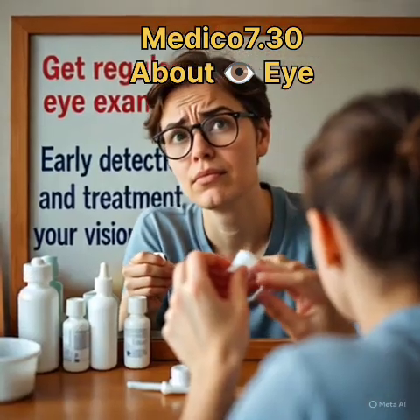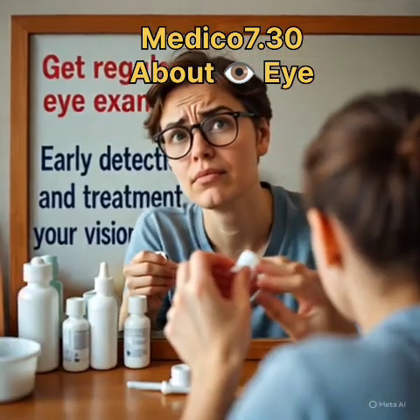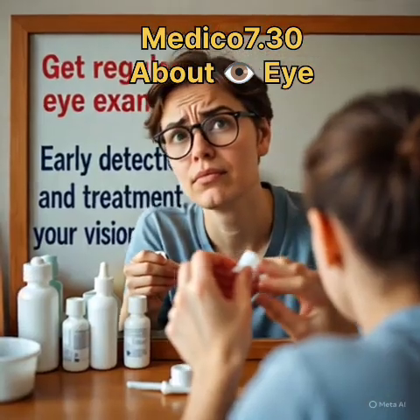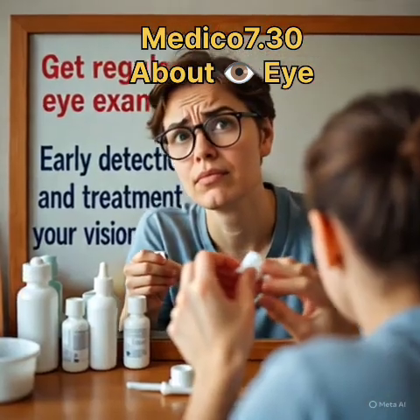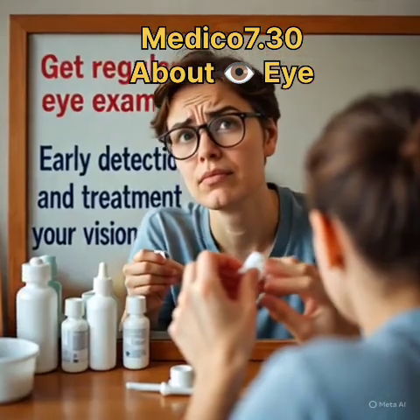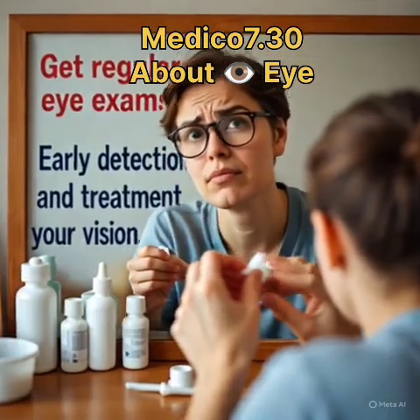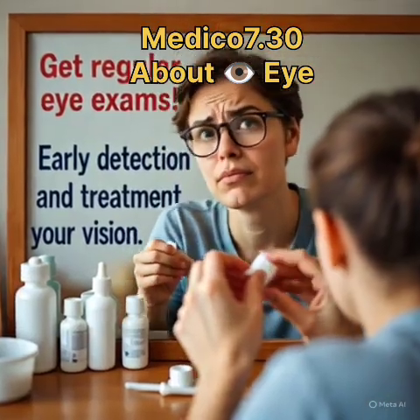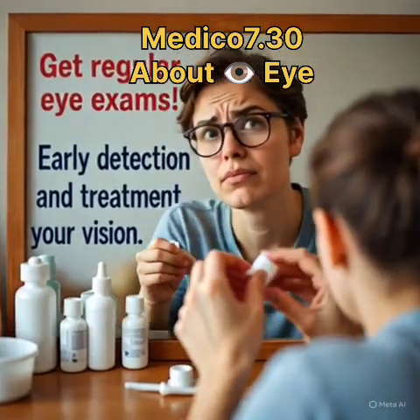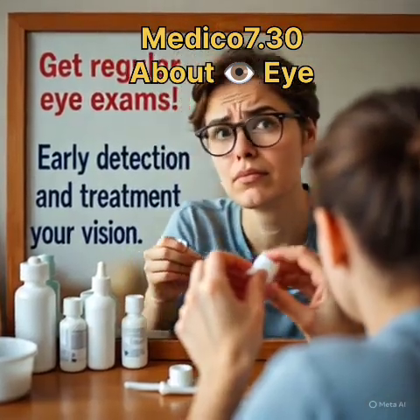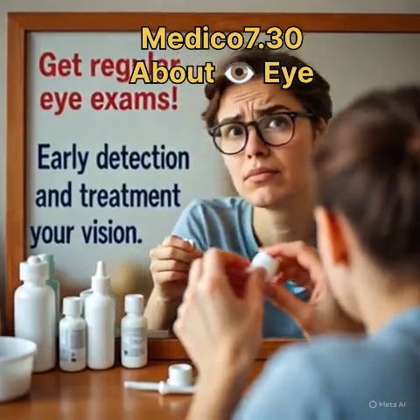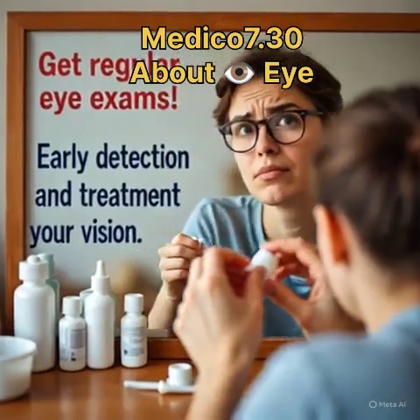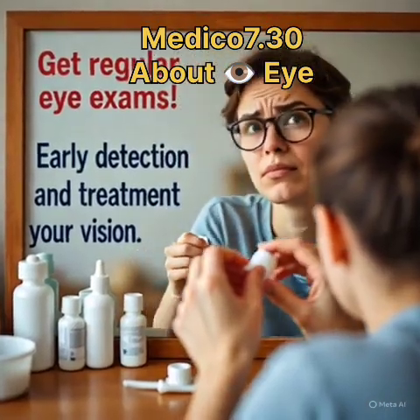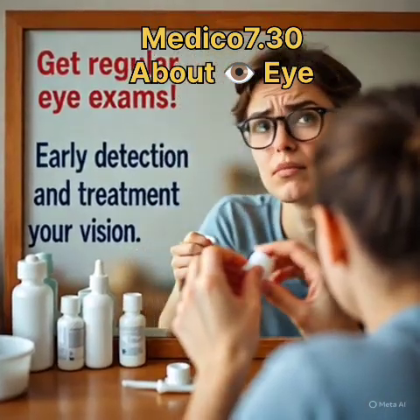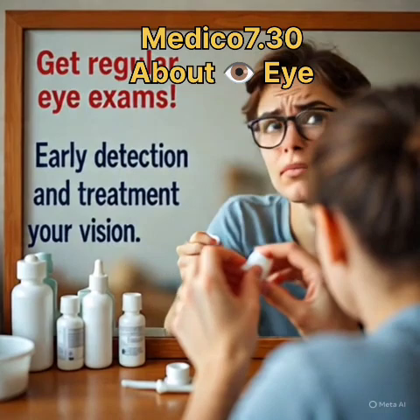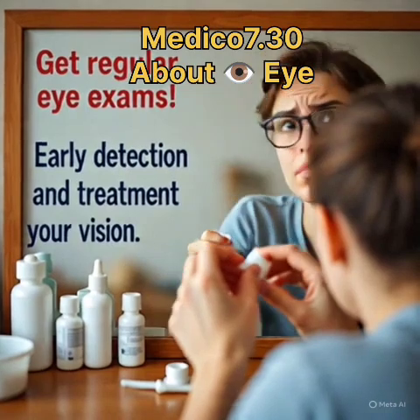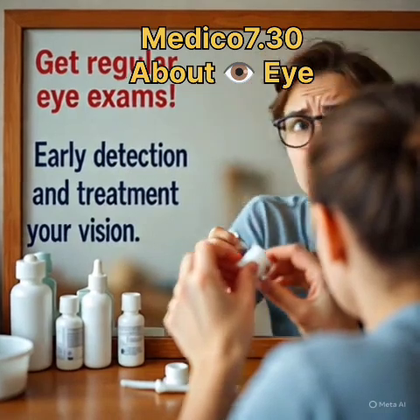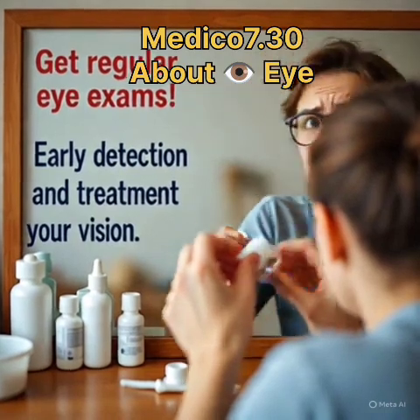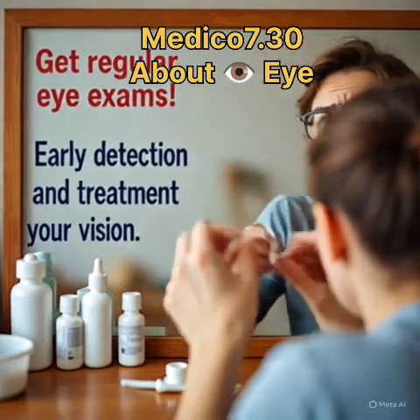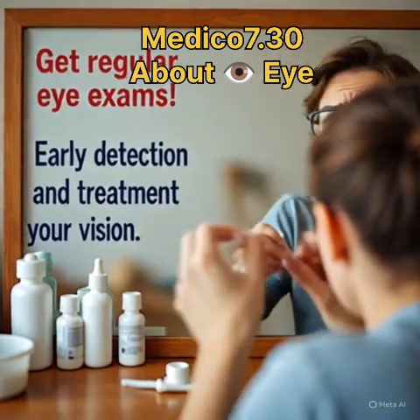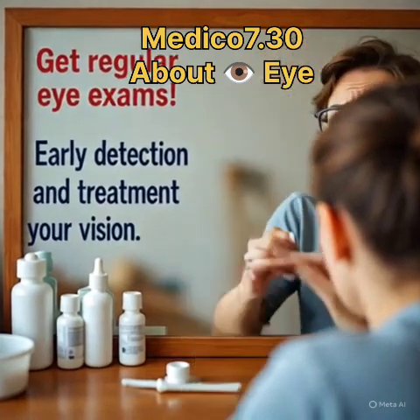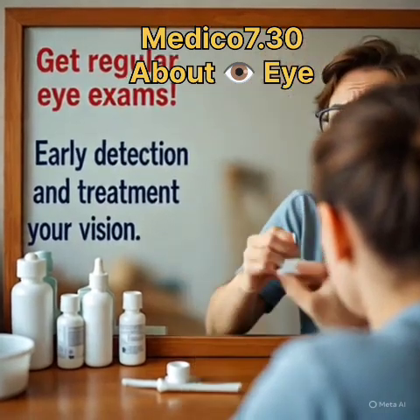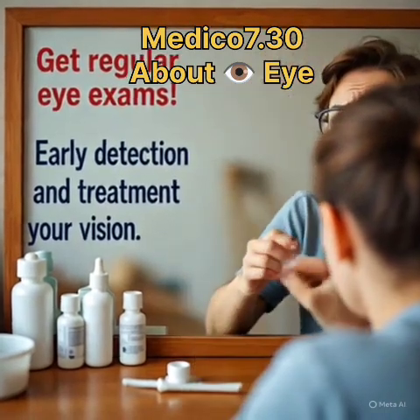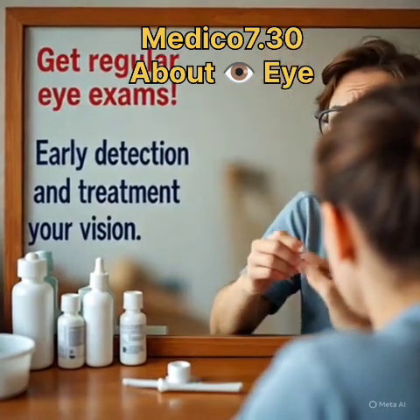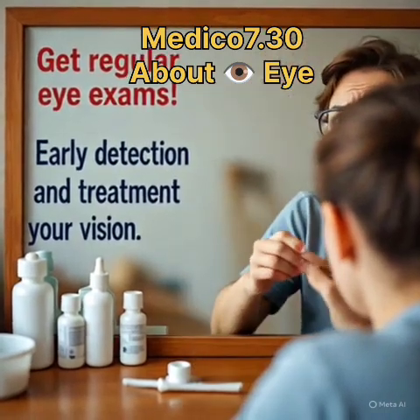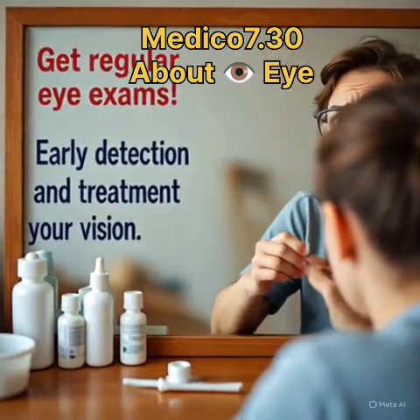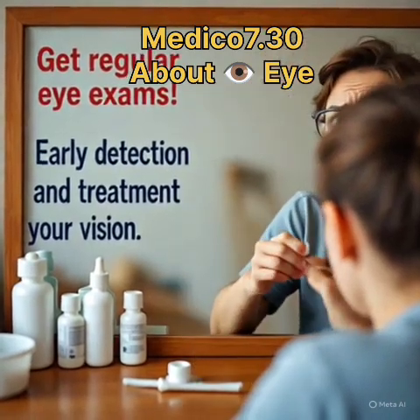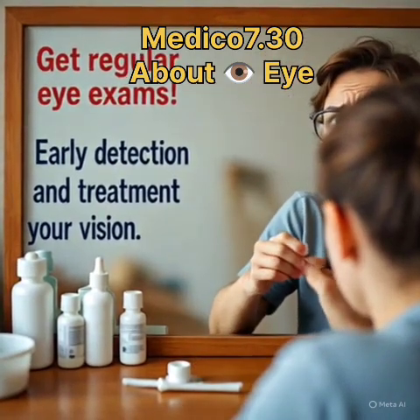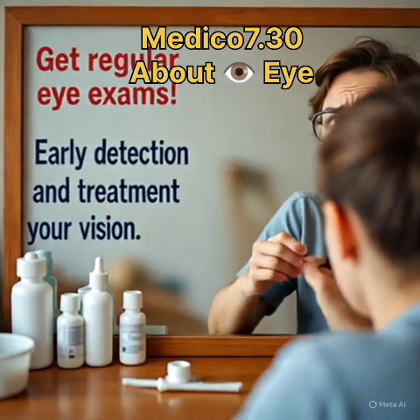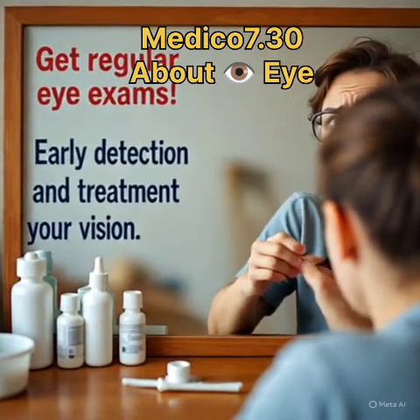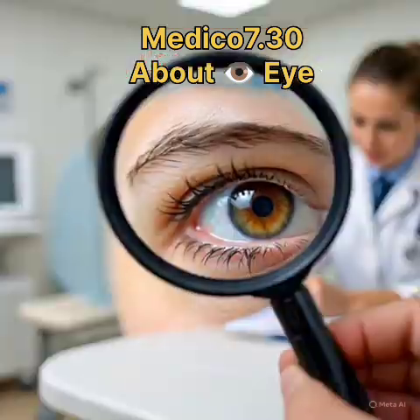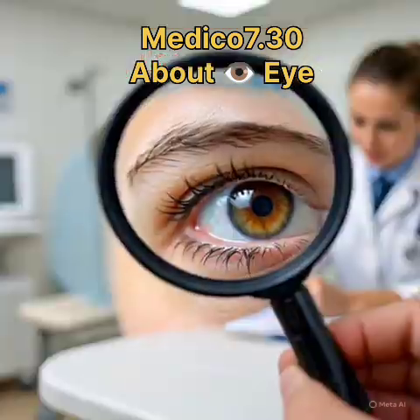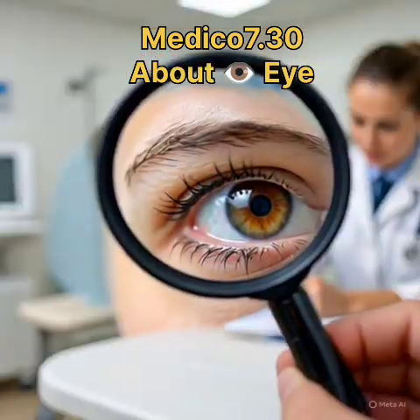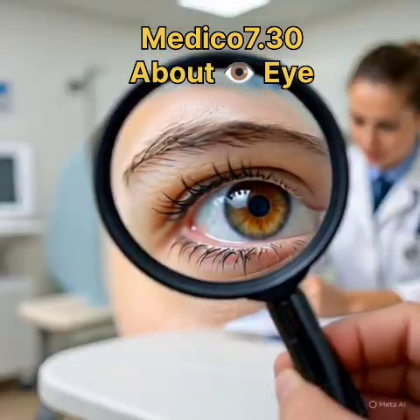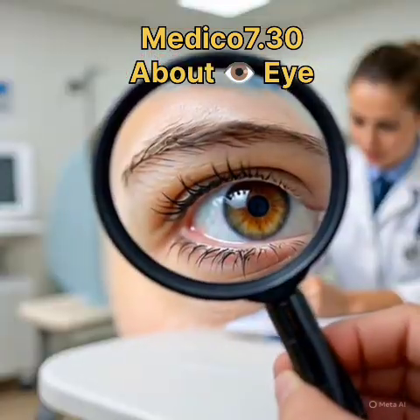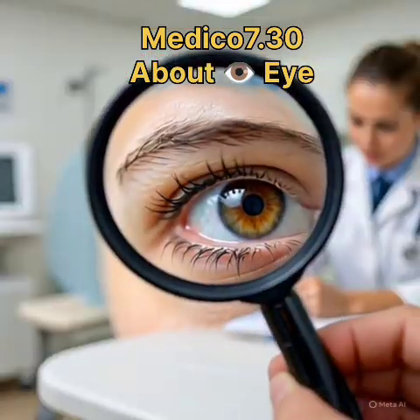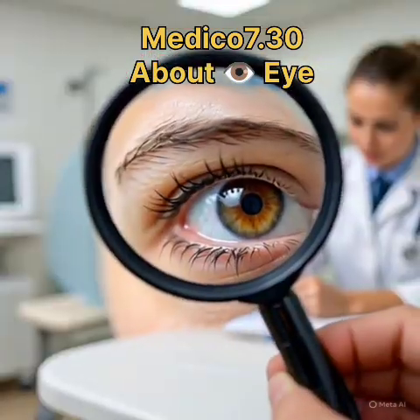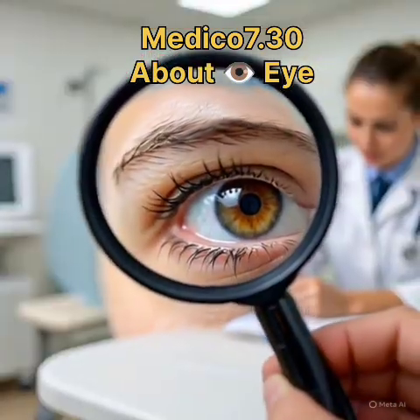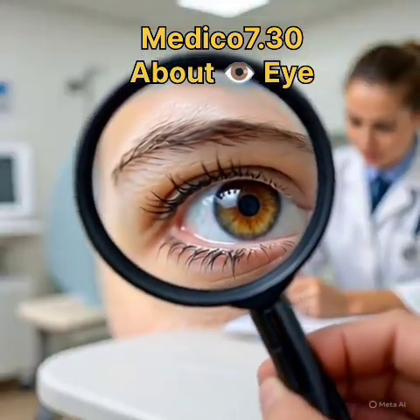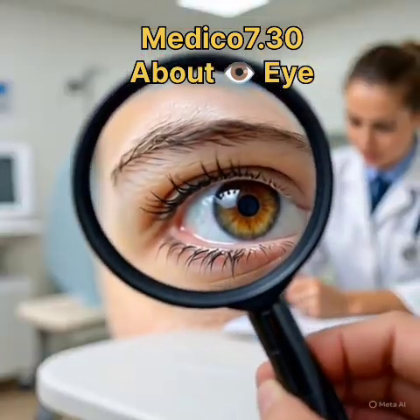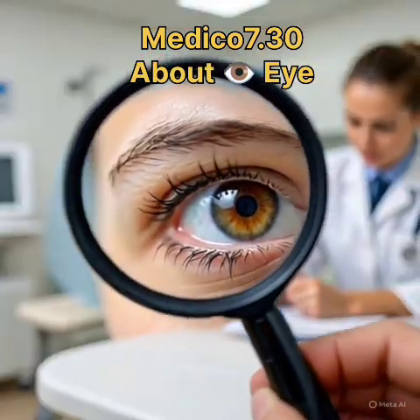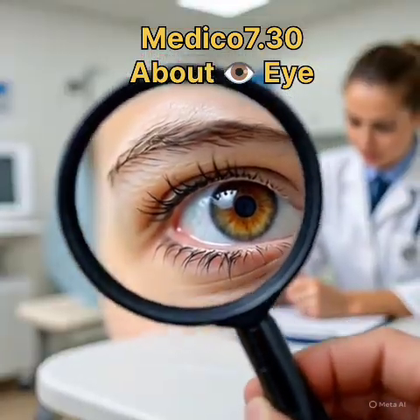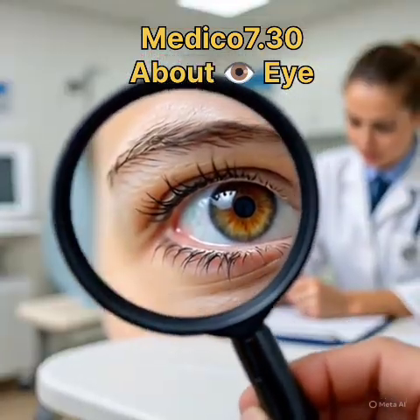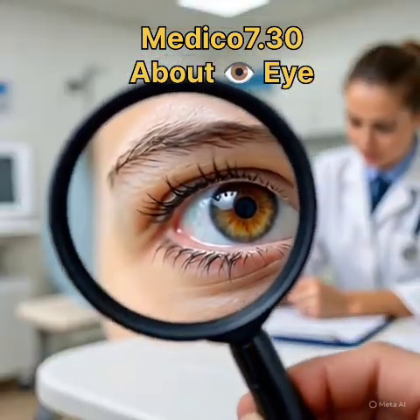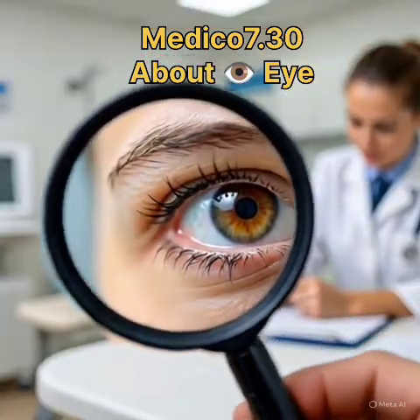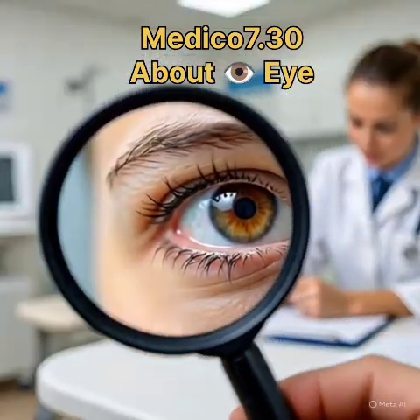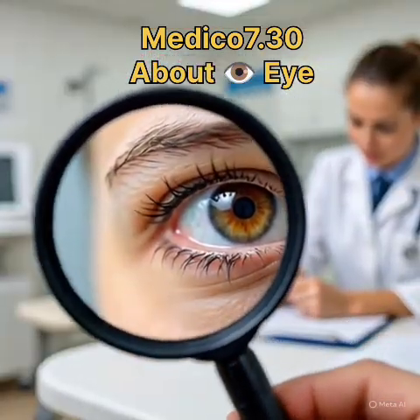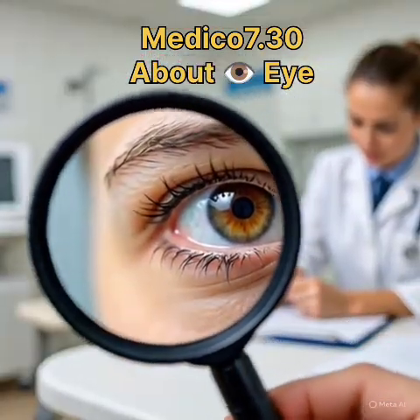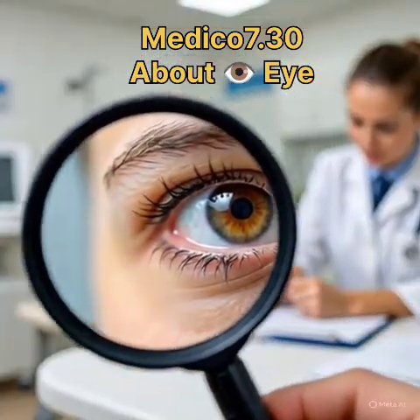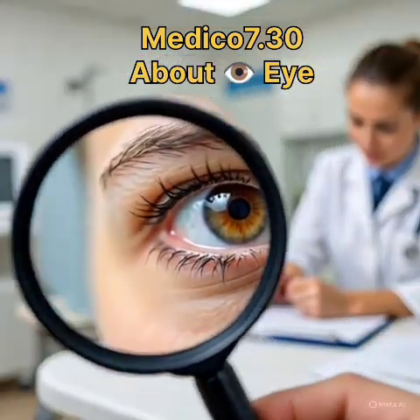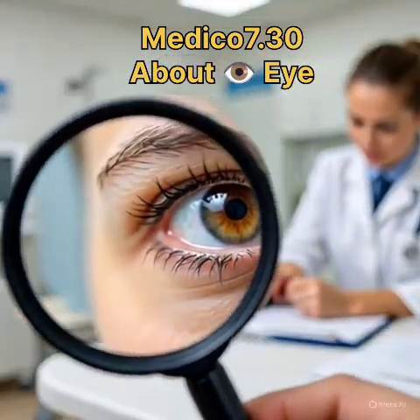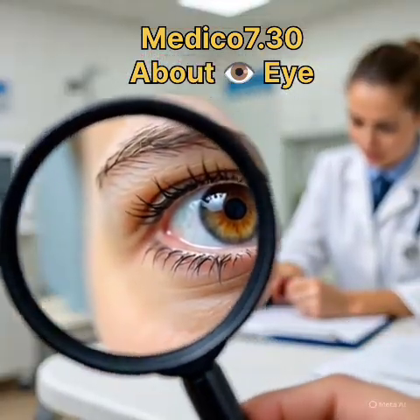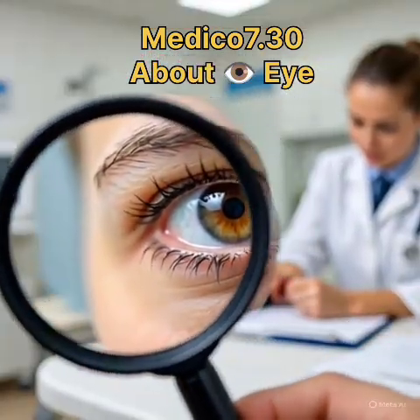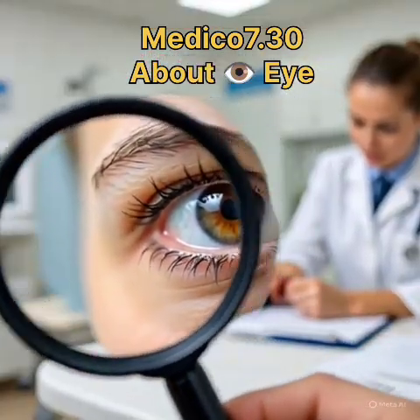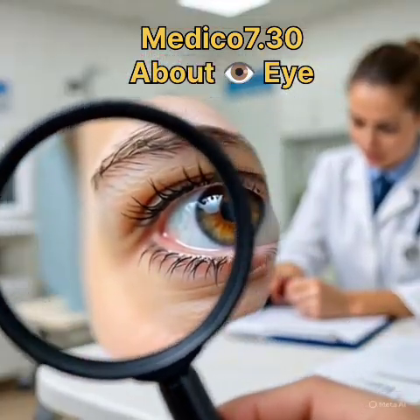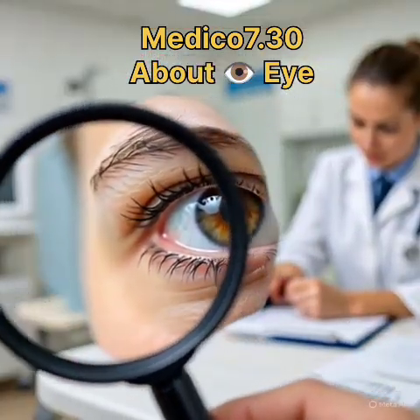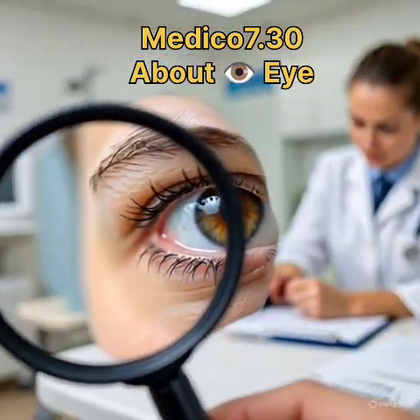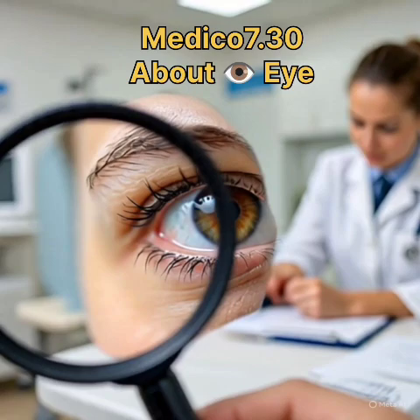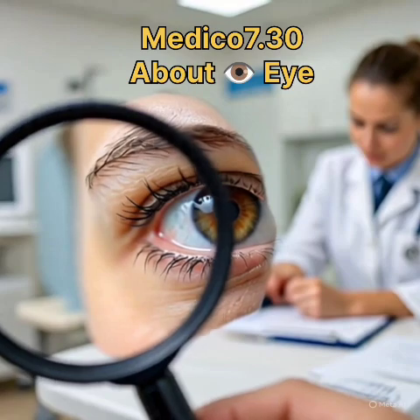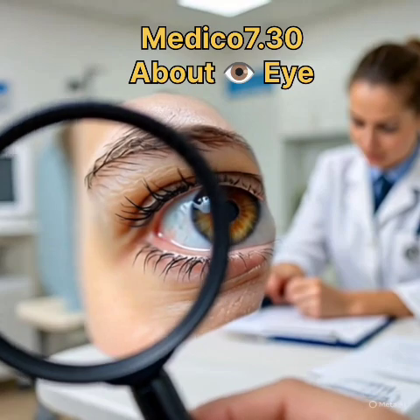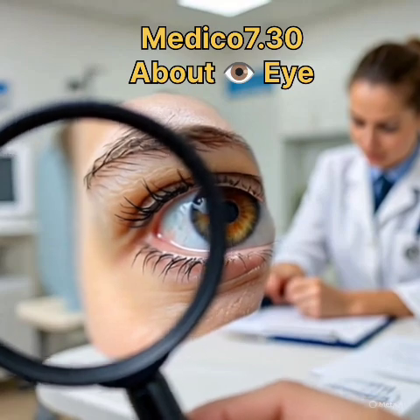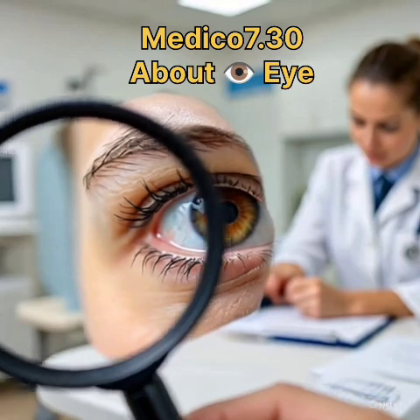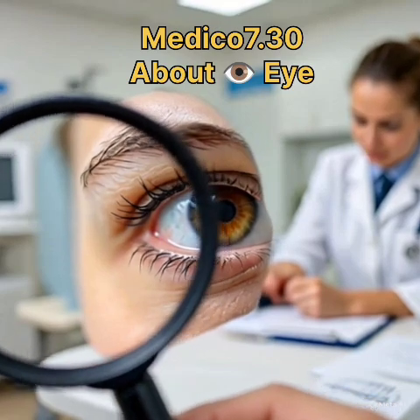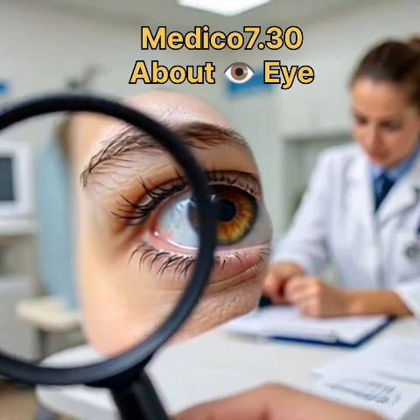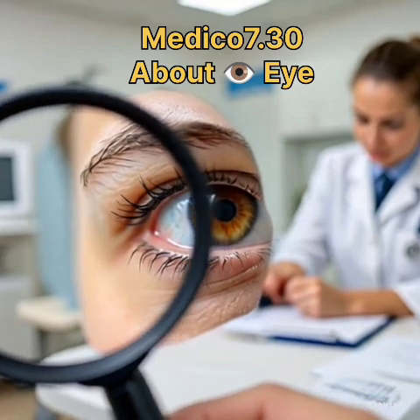4. Macular degeneration — central vision loss. Treatment: supplements for dry AMD, injections for wet AMD.